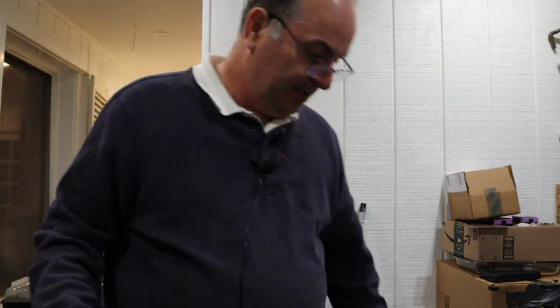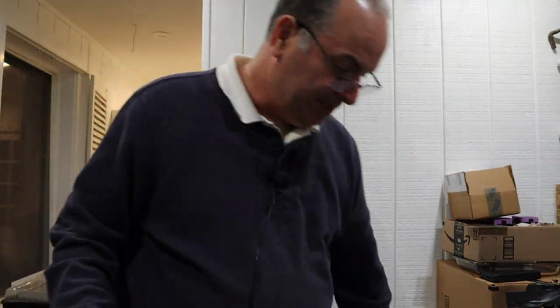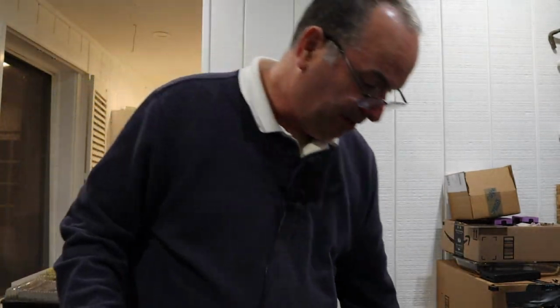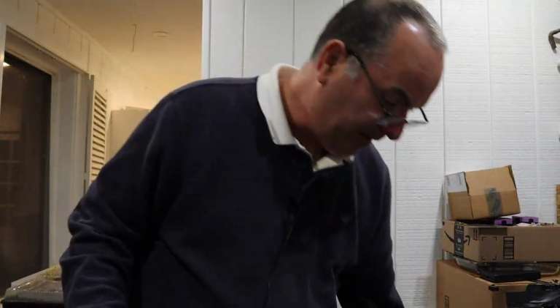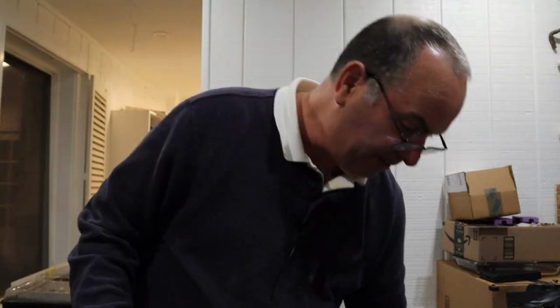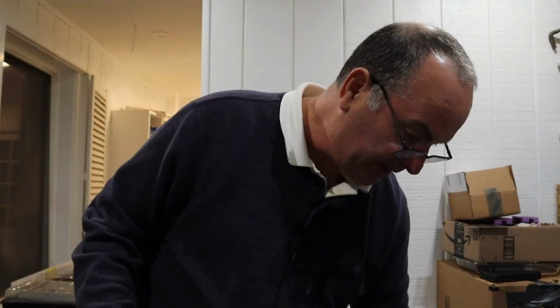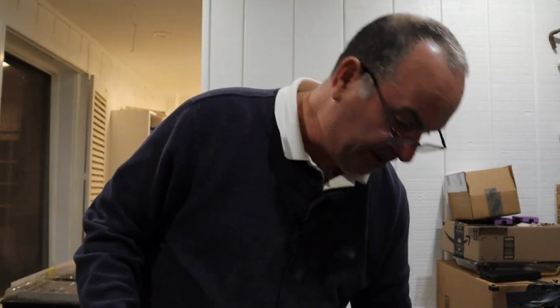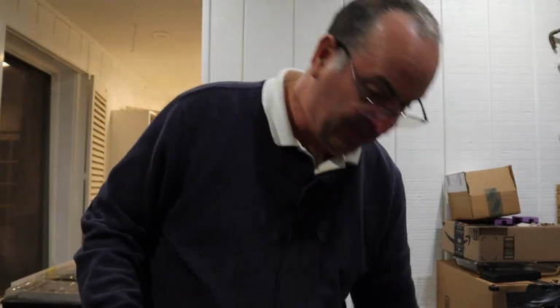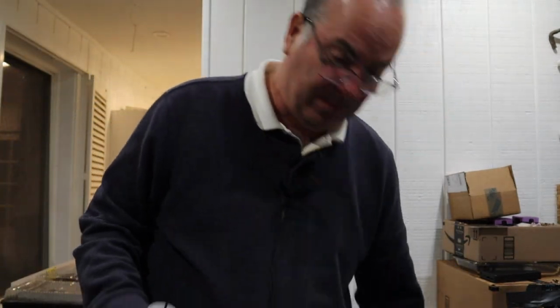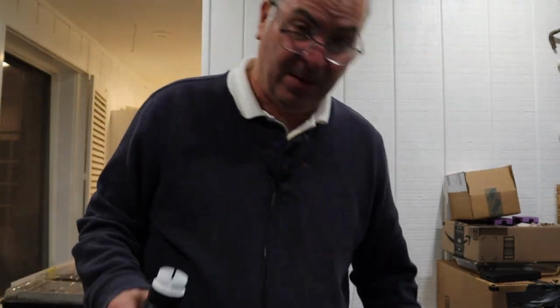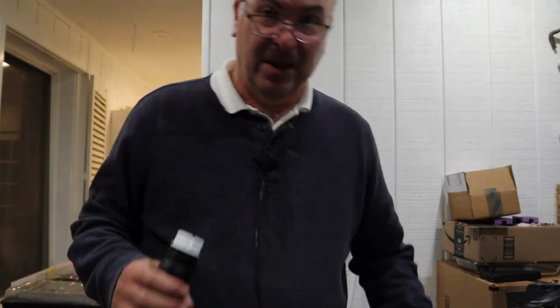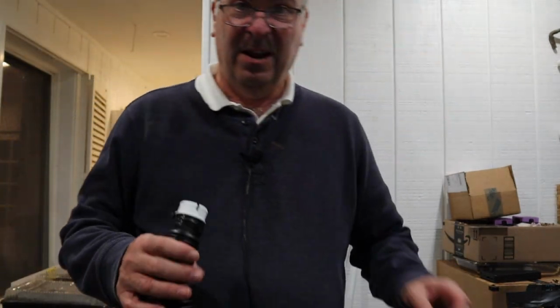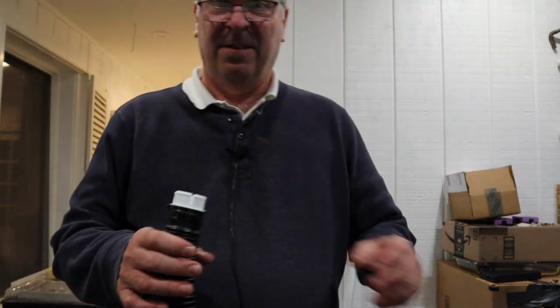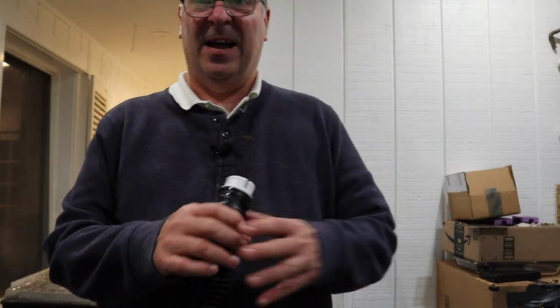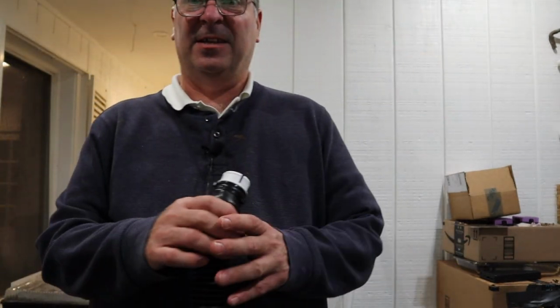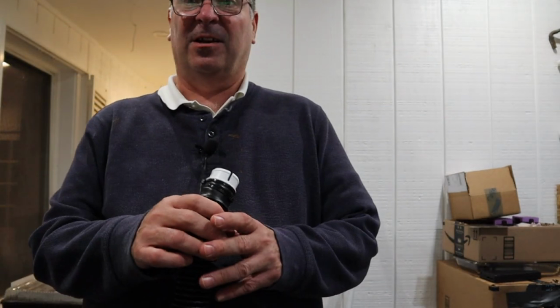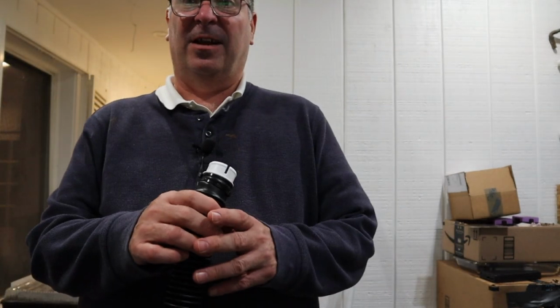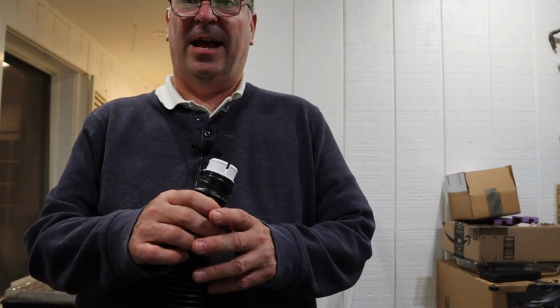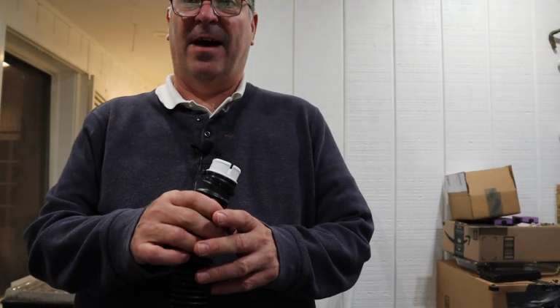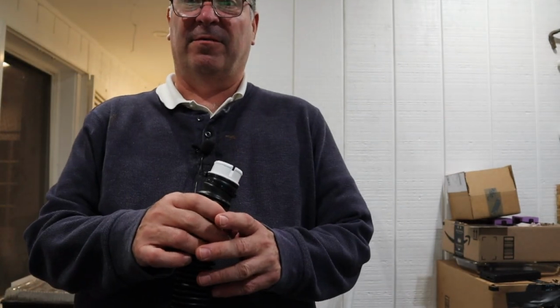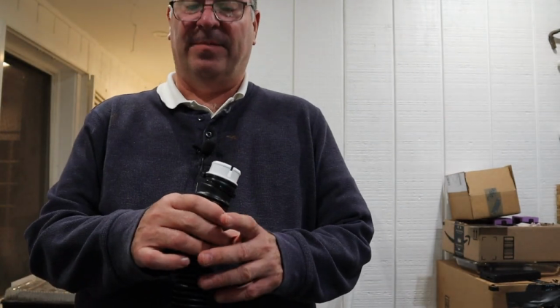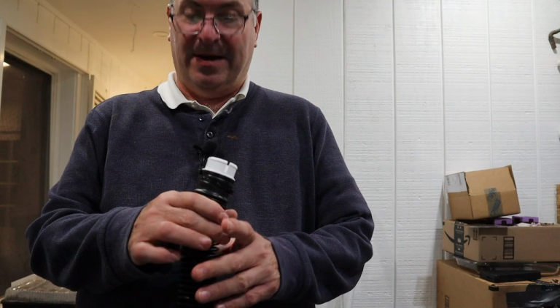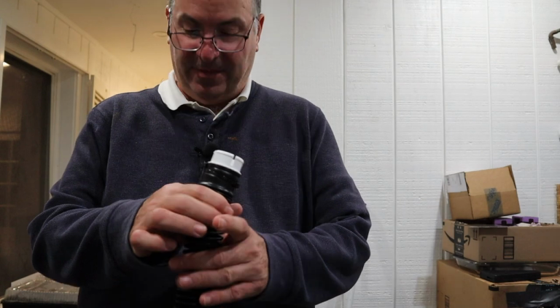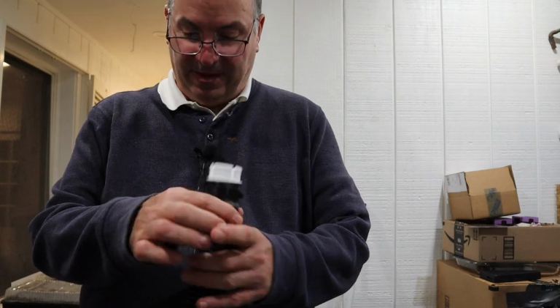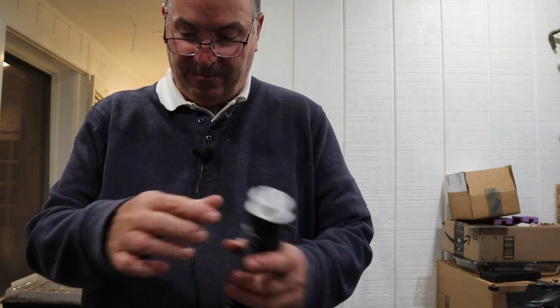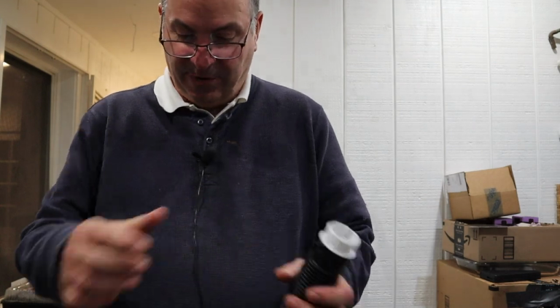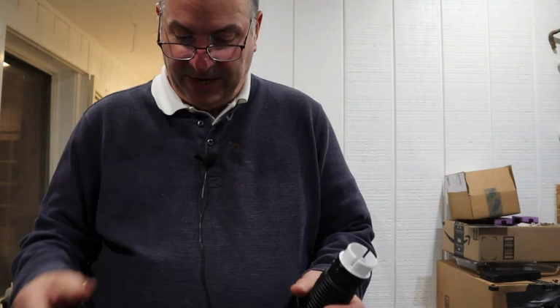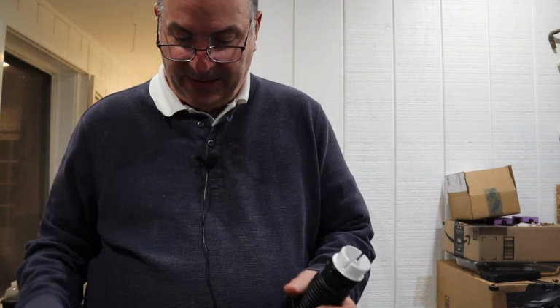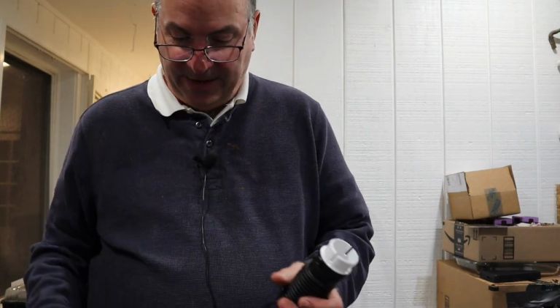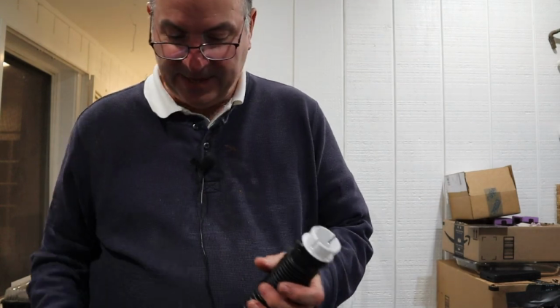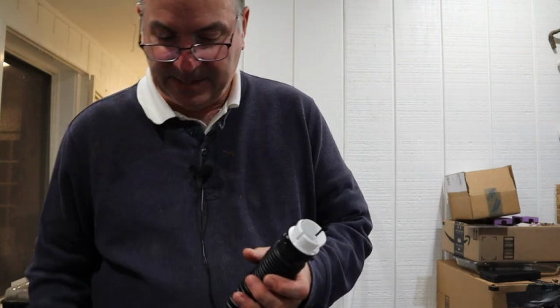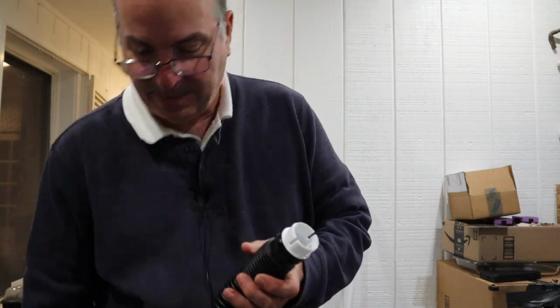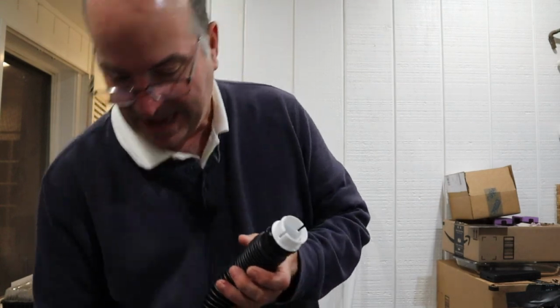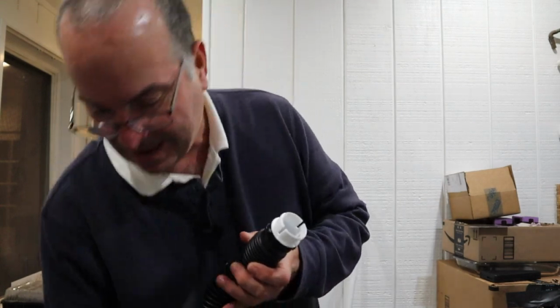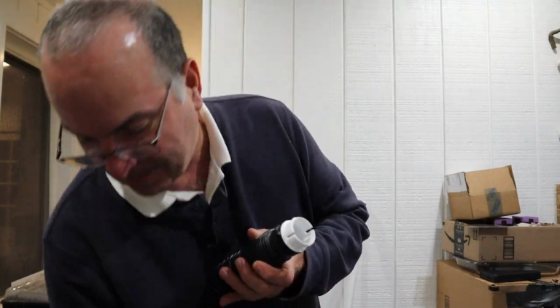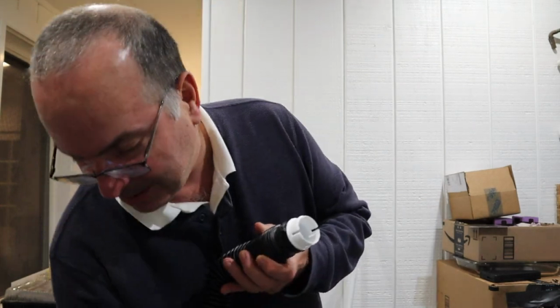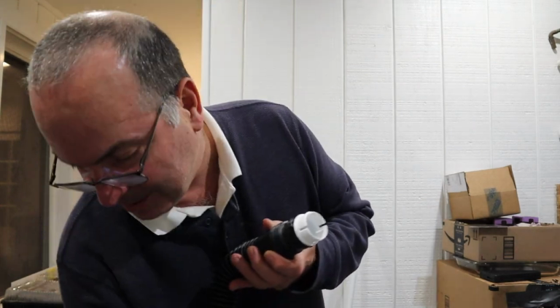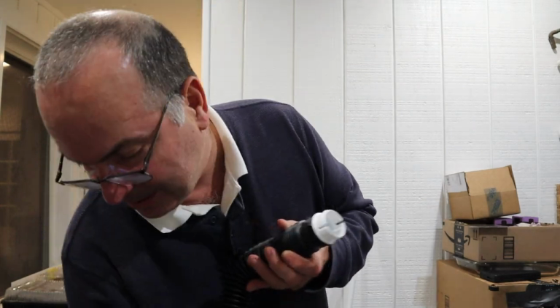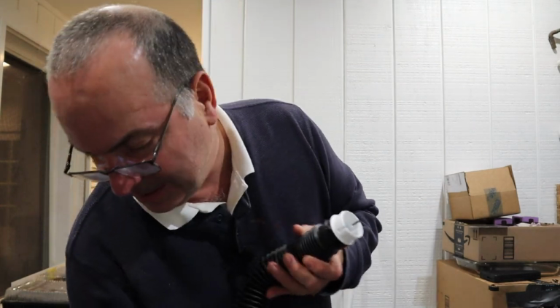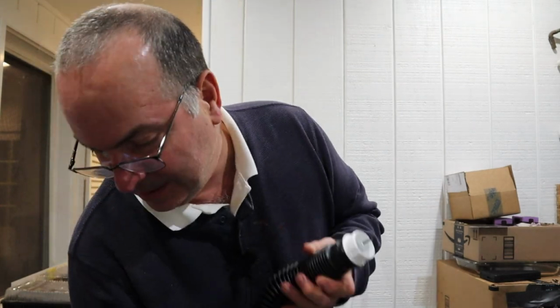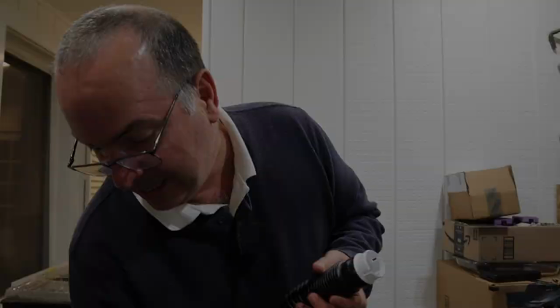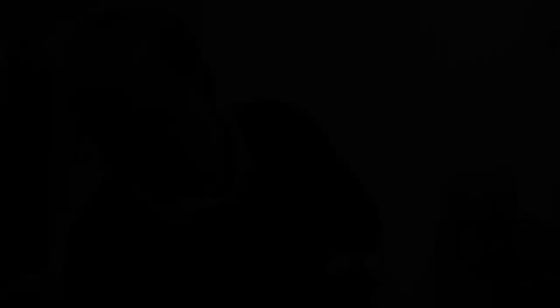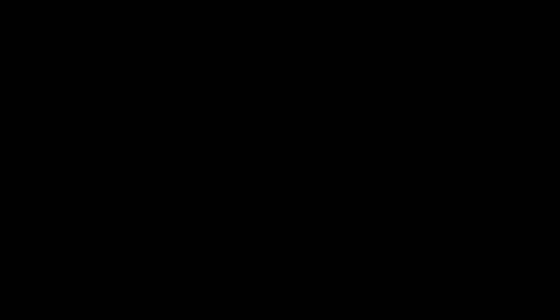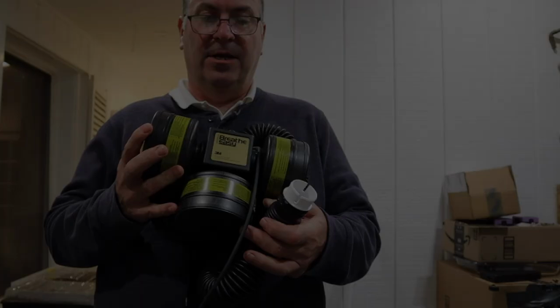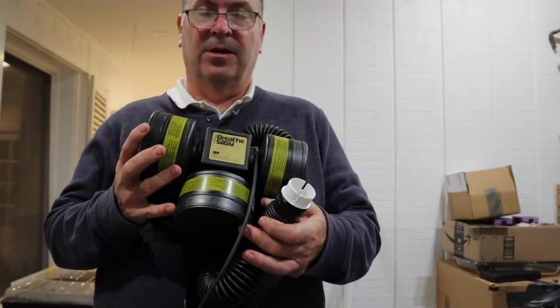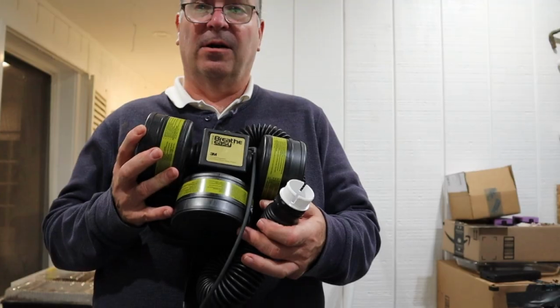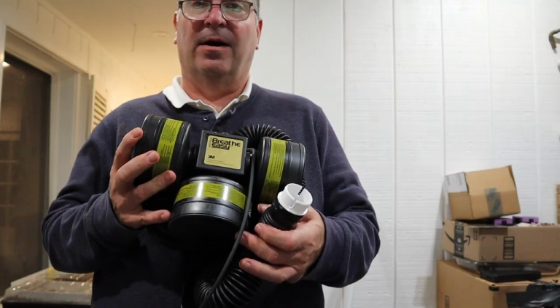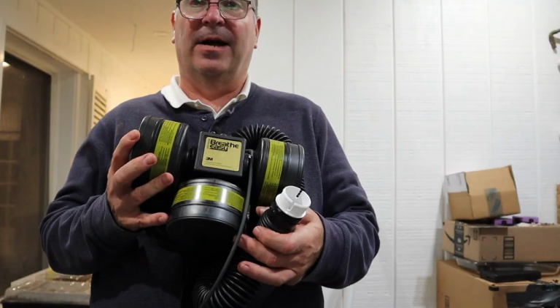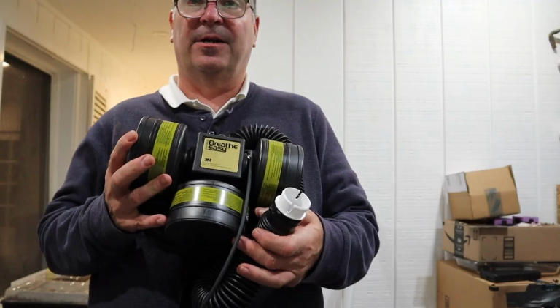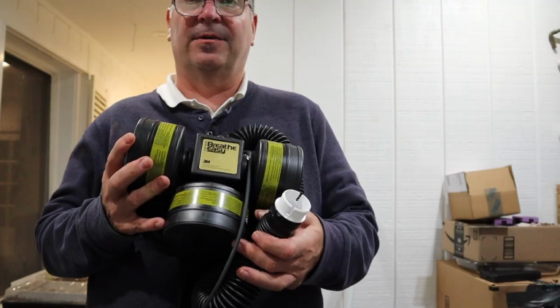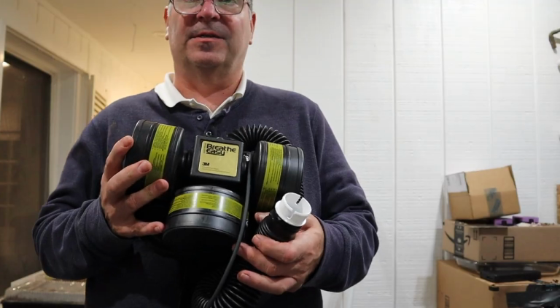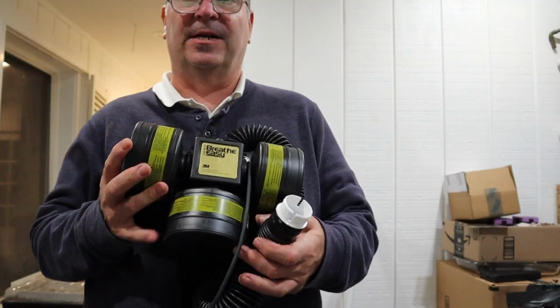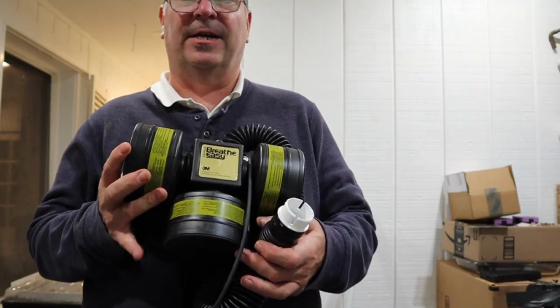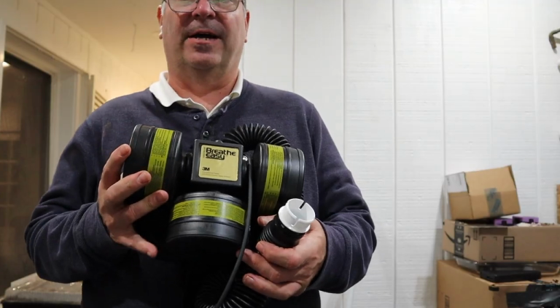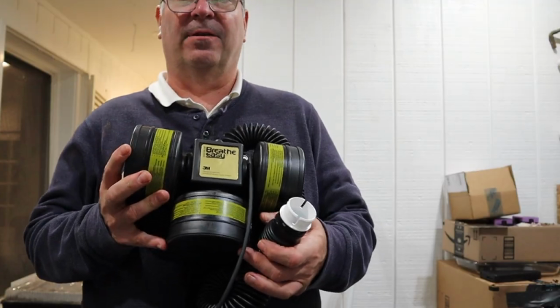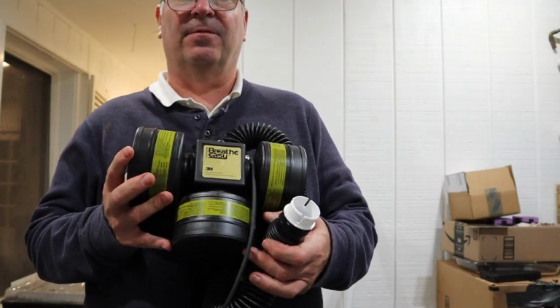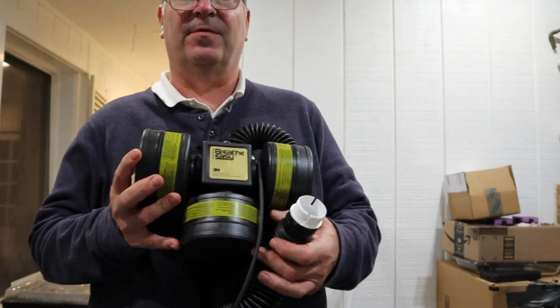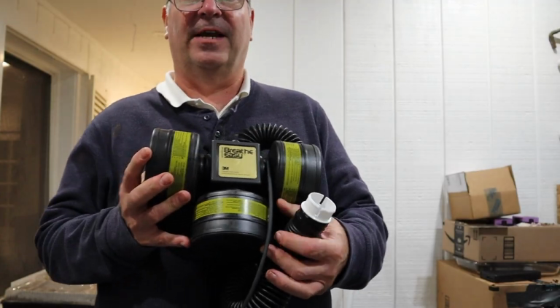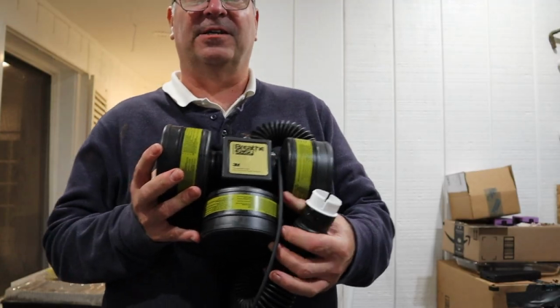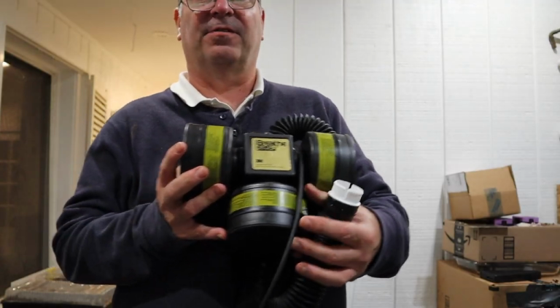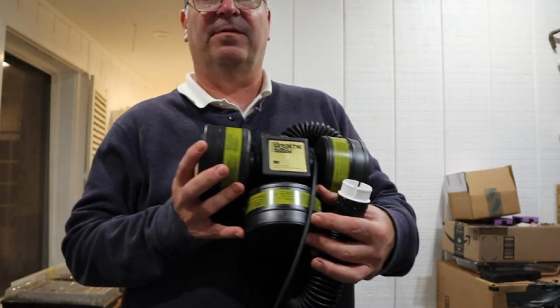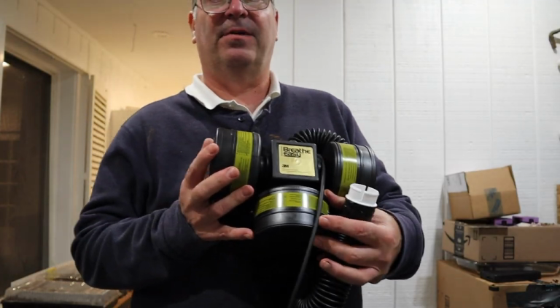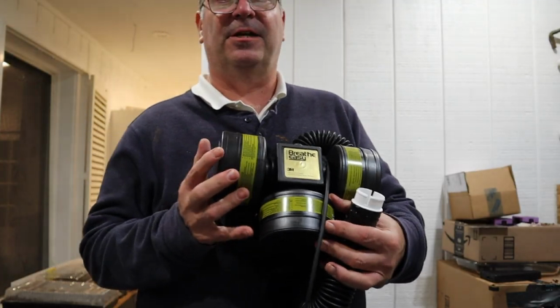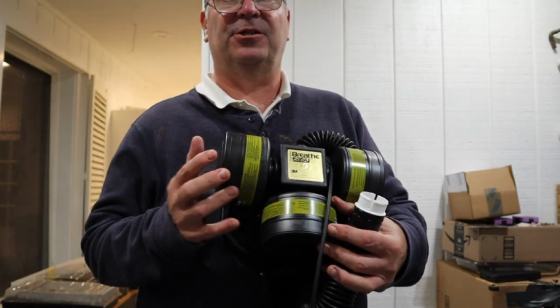Anyway, that's all I have about the Breathe Easy PAPR. You know how to use it now. Thanks very much.